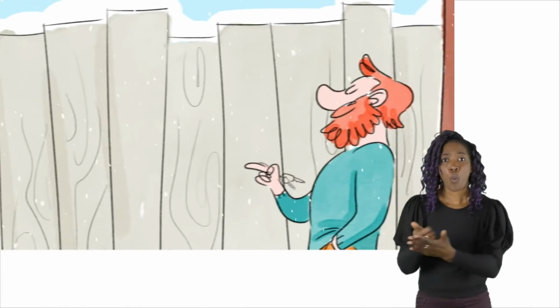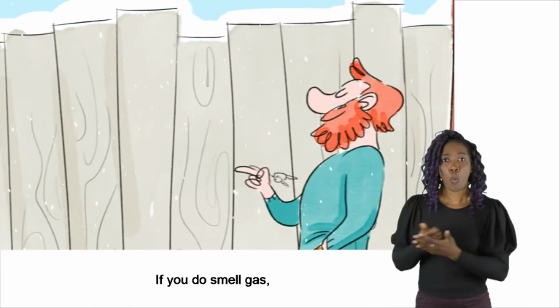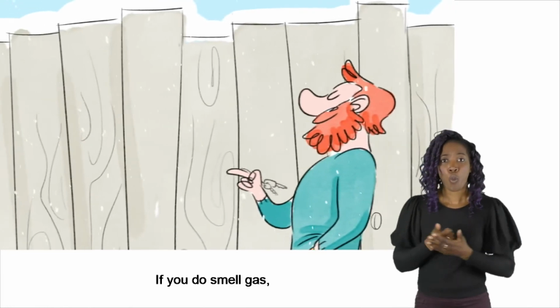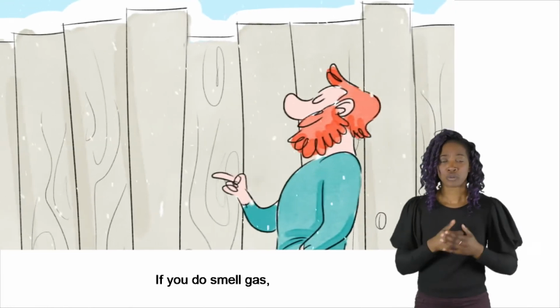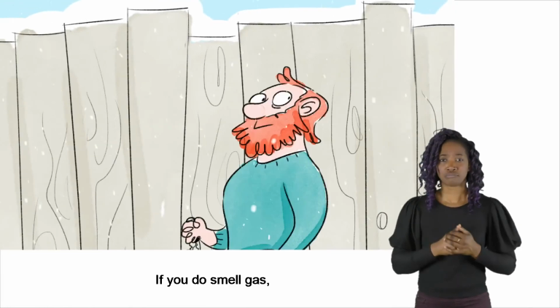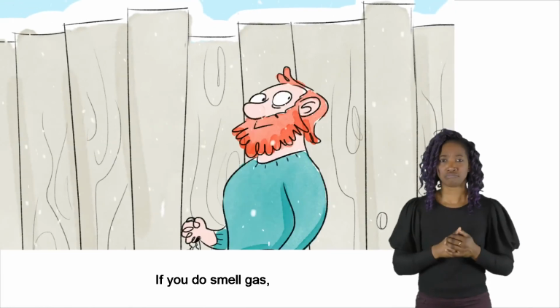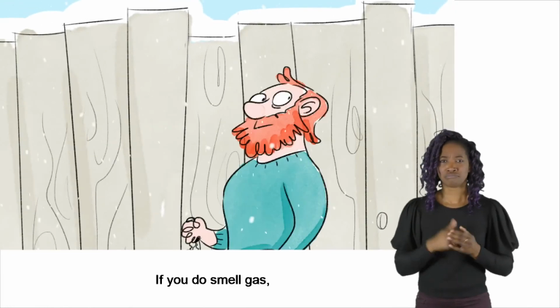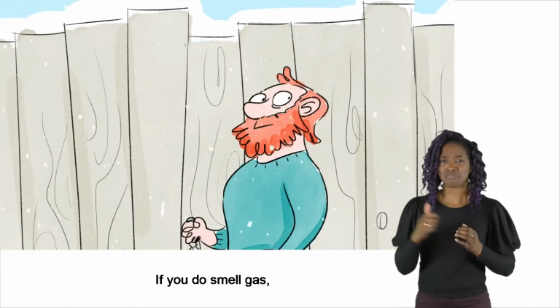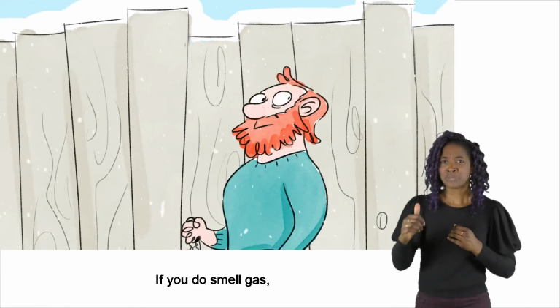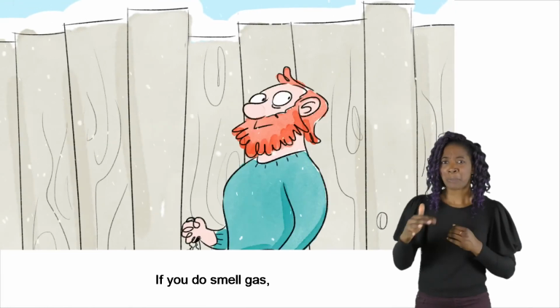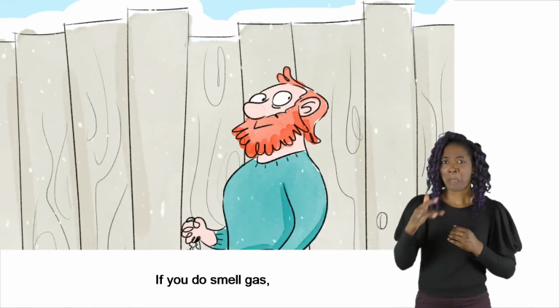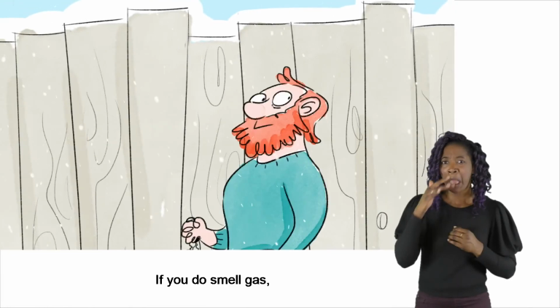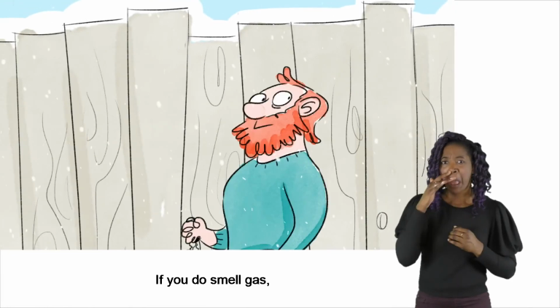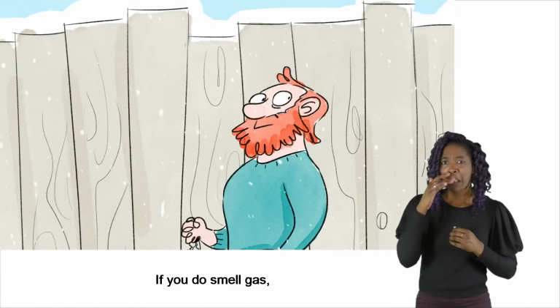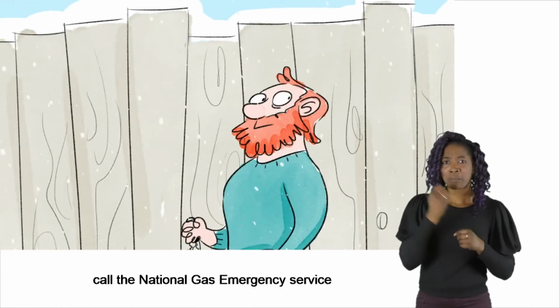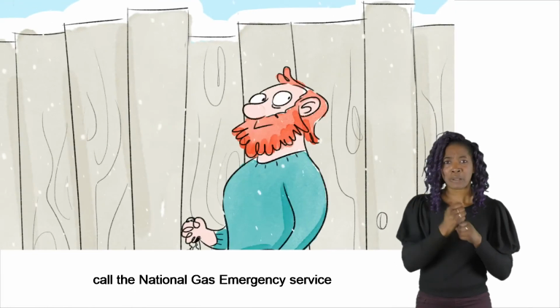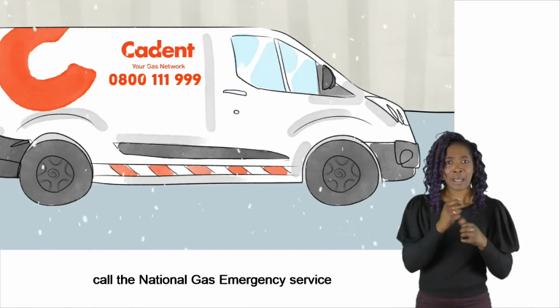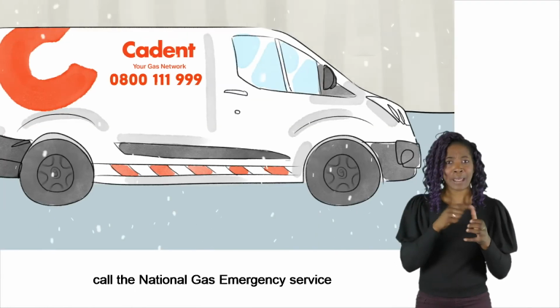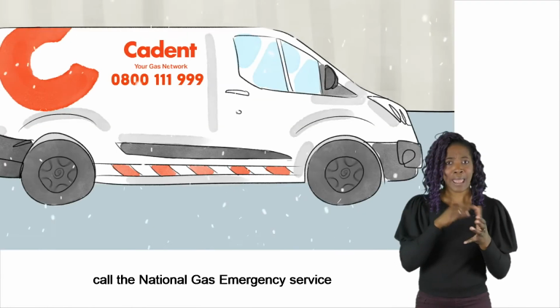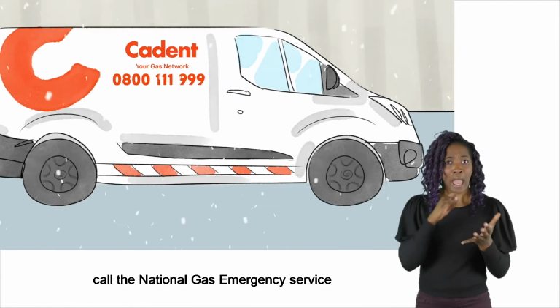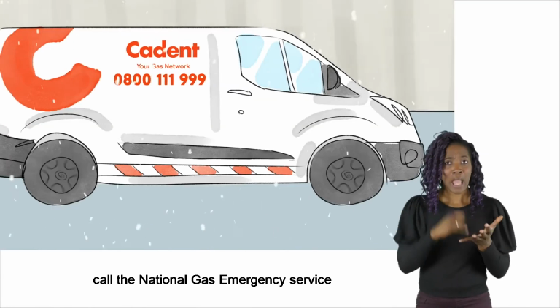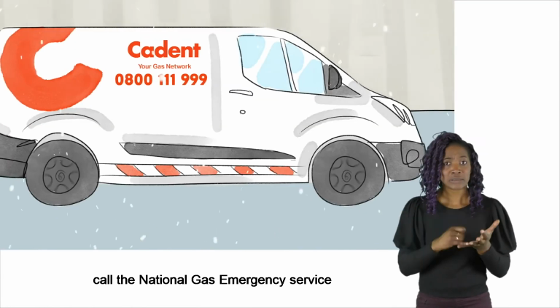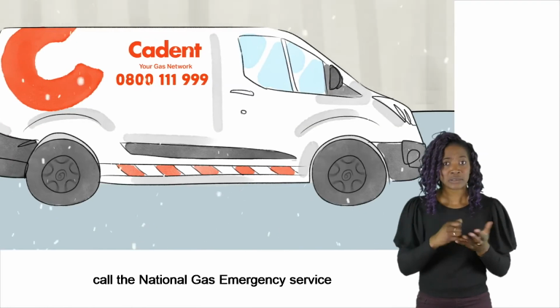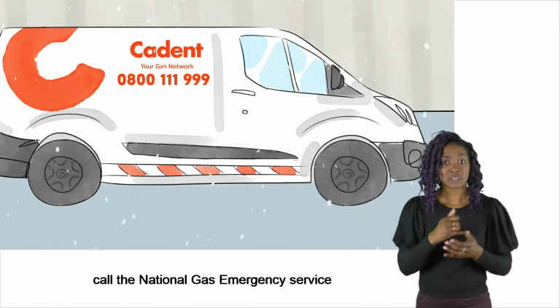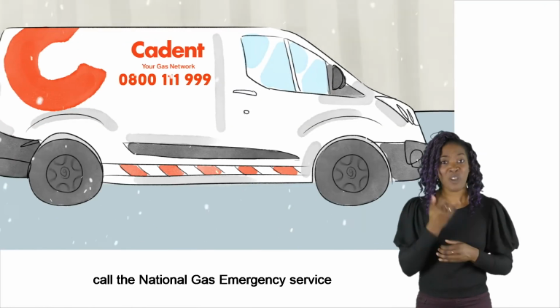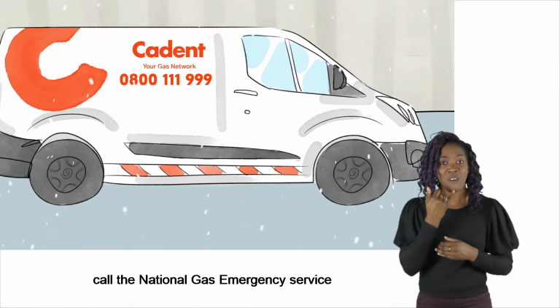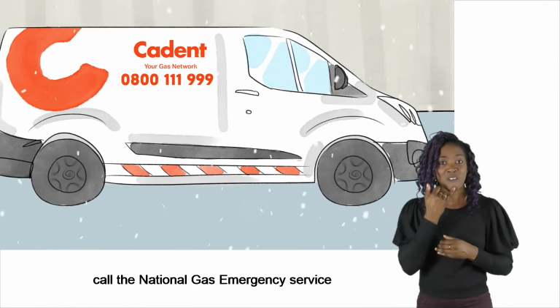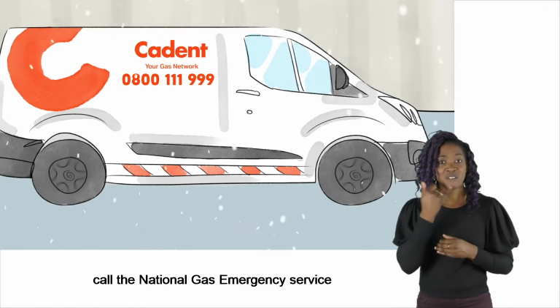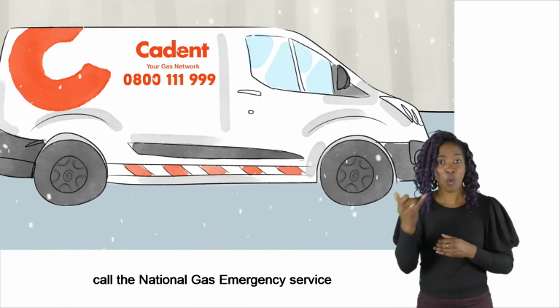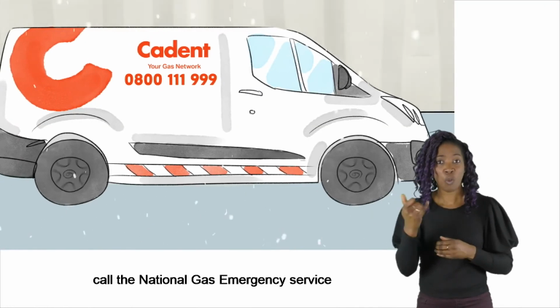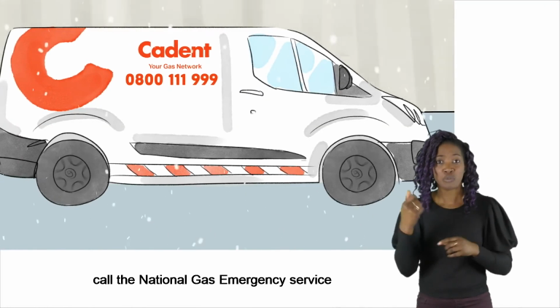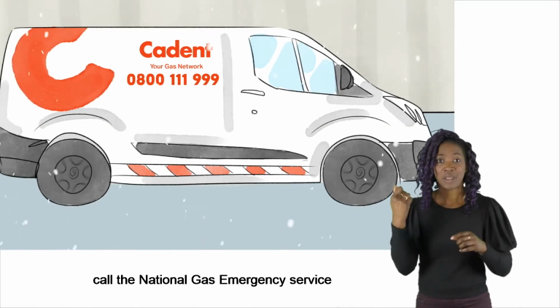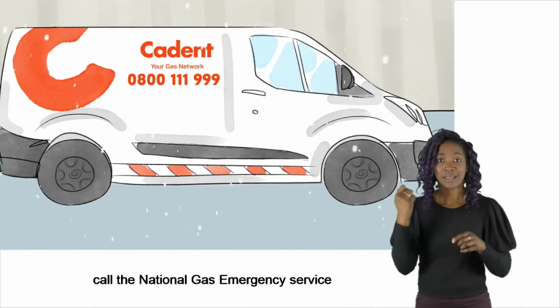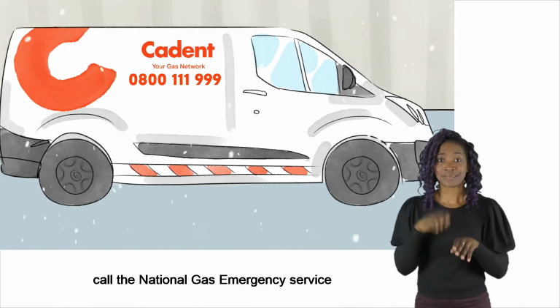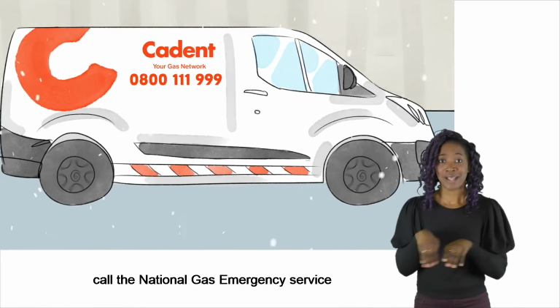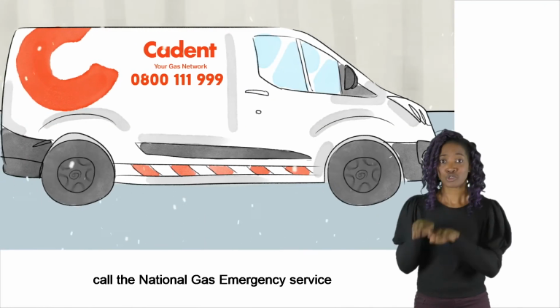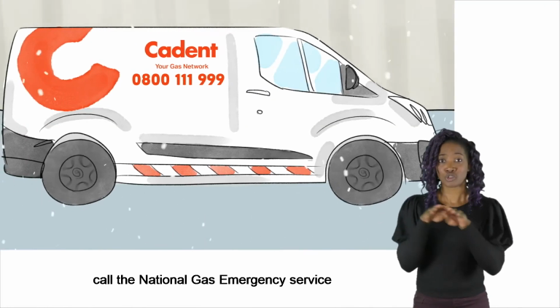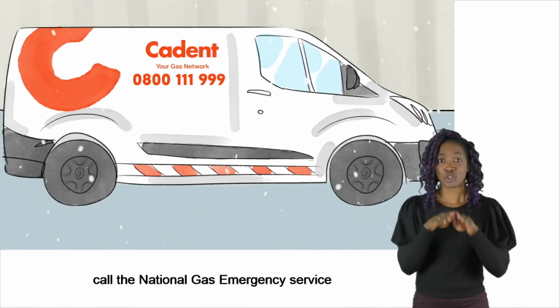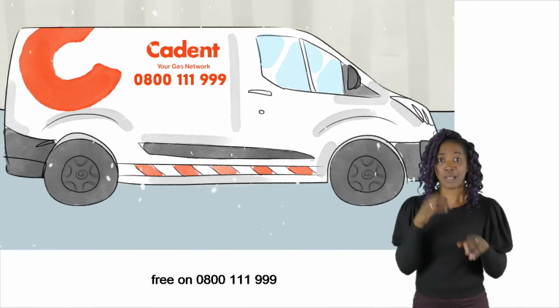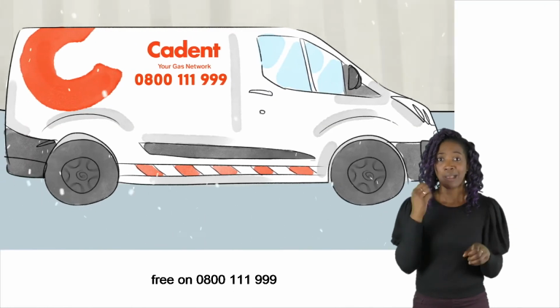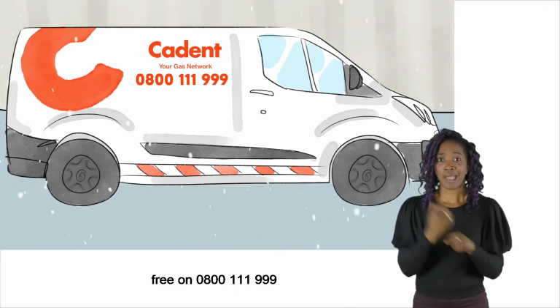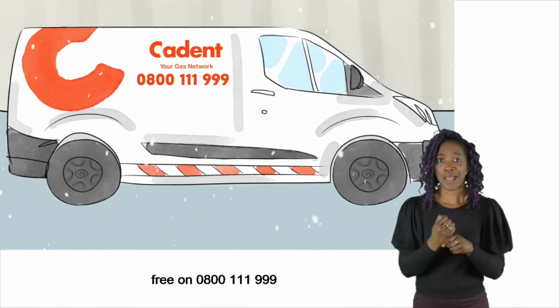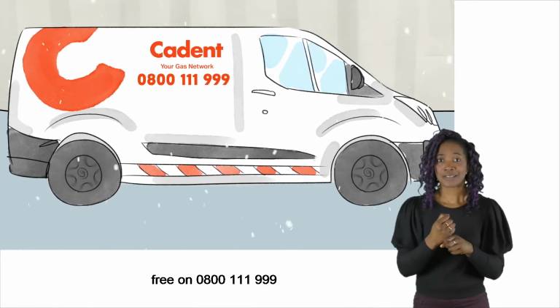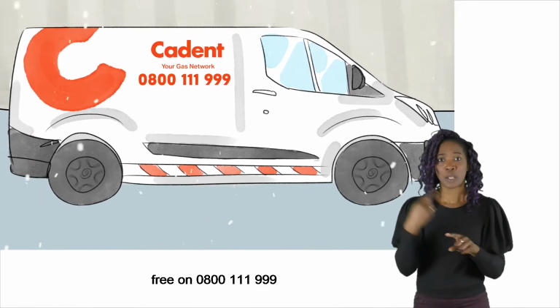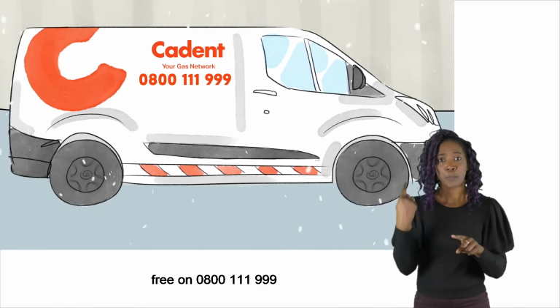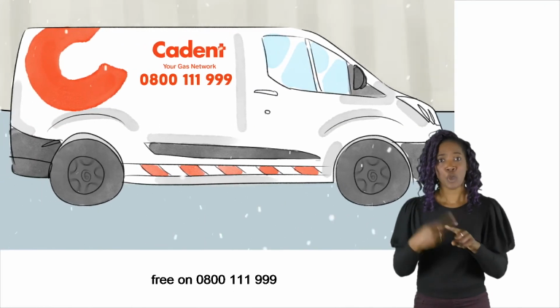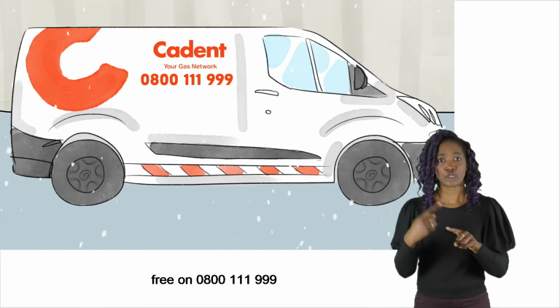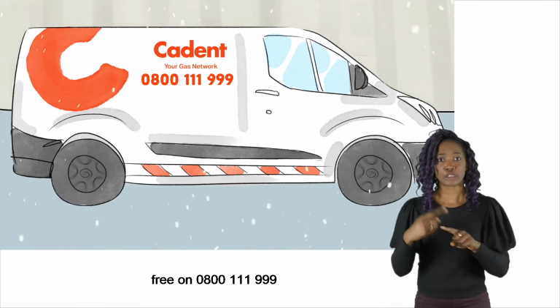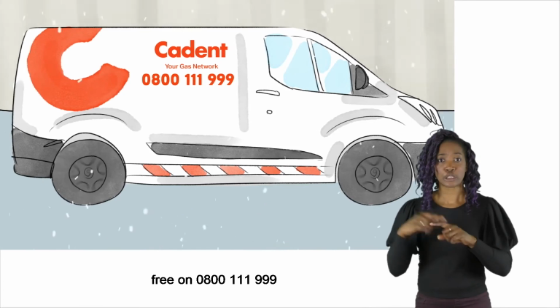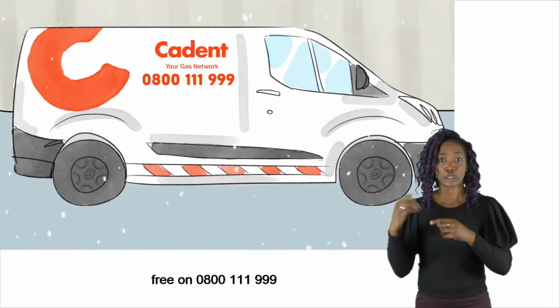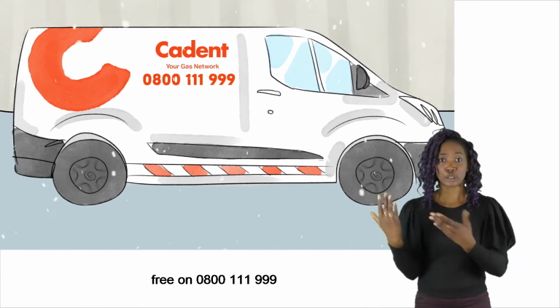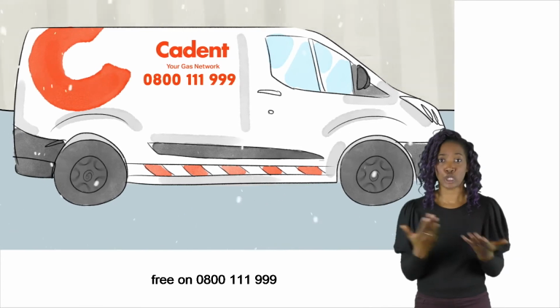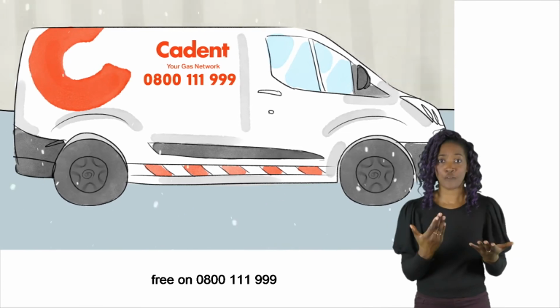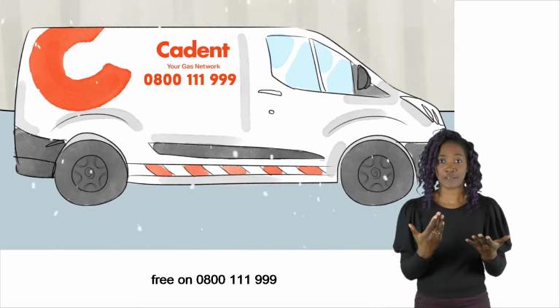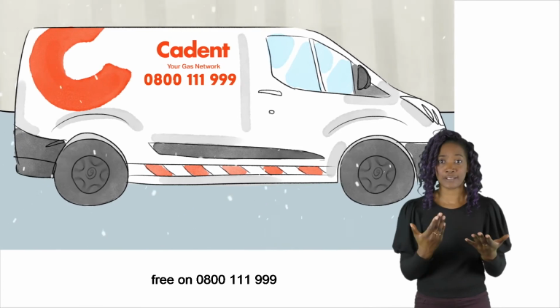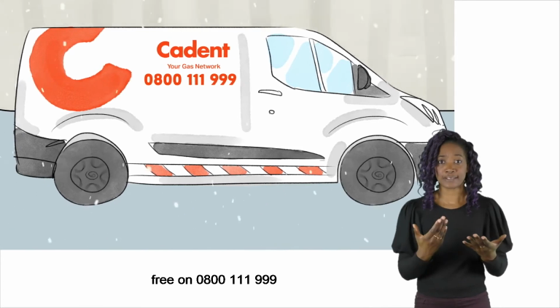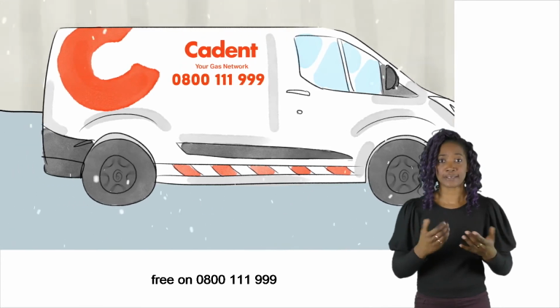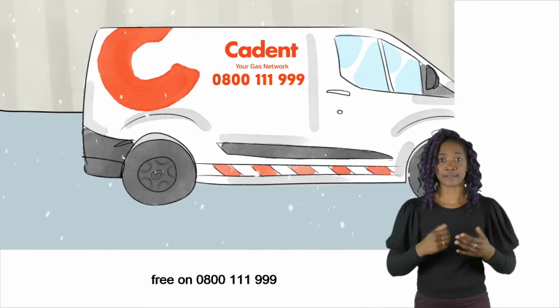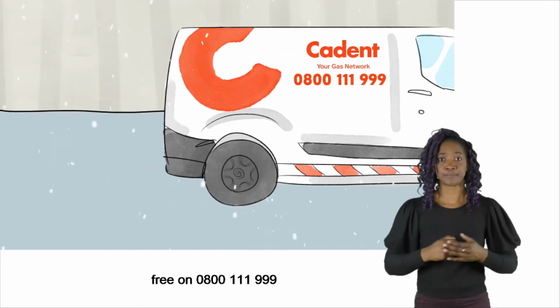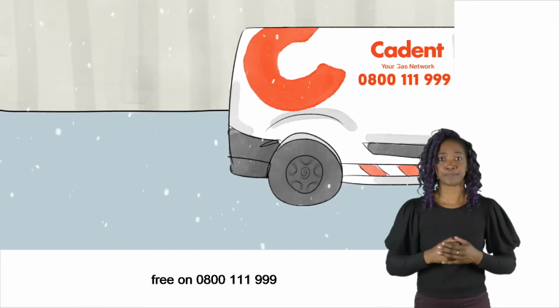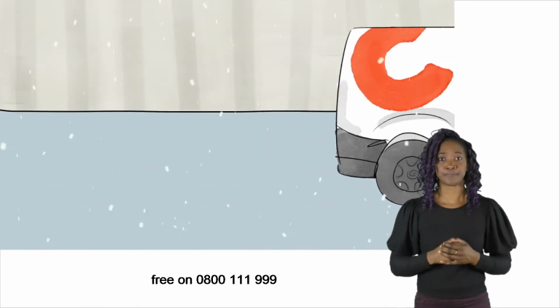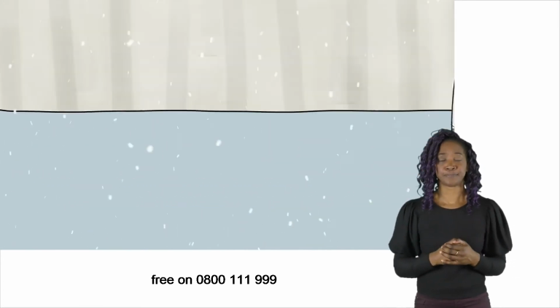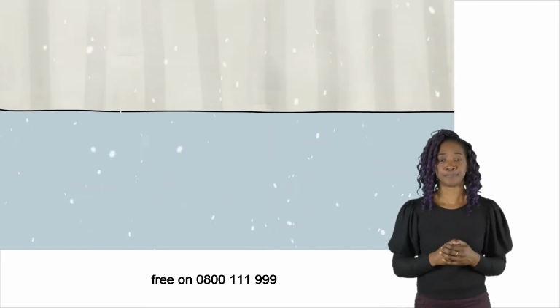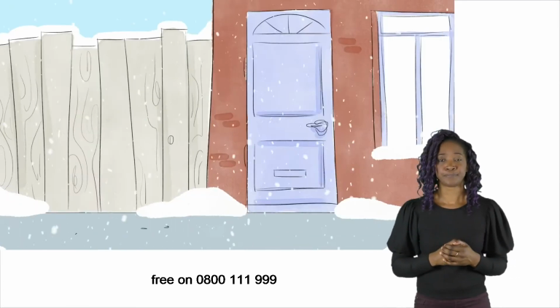If you do smell gas, call the National Gas Emergency Service free on 0800 111 999.